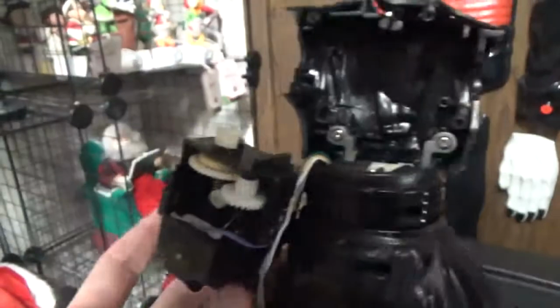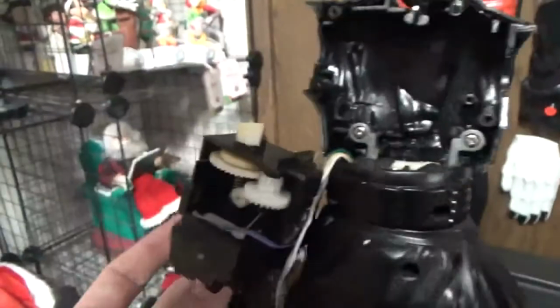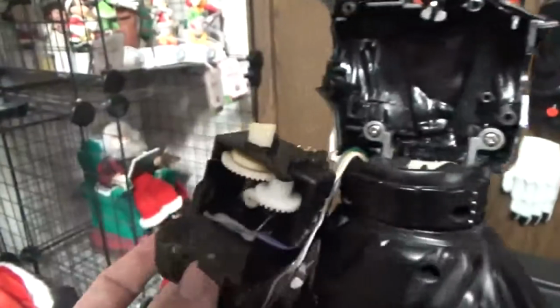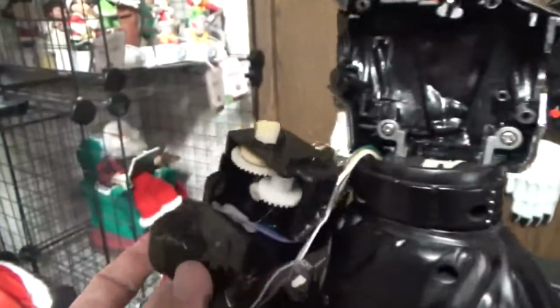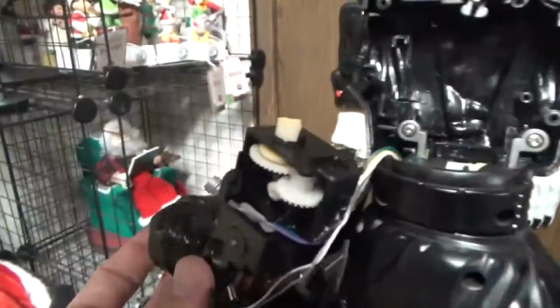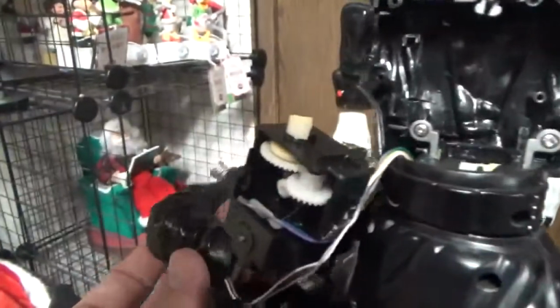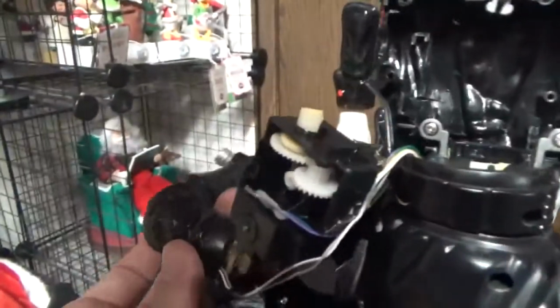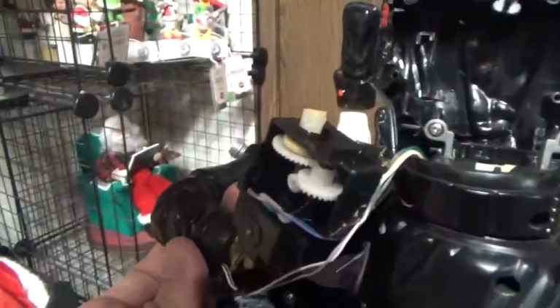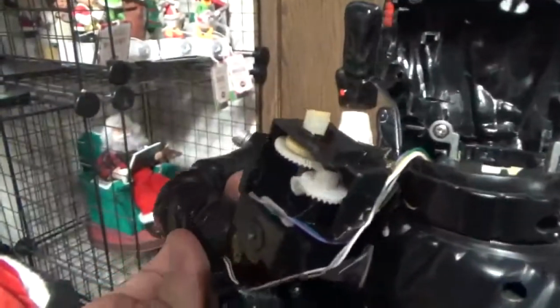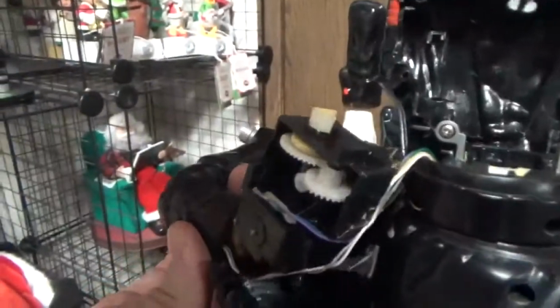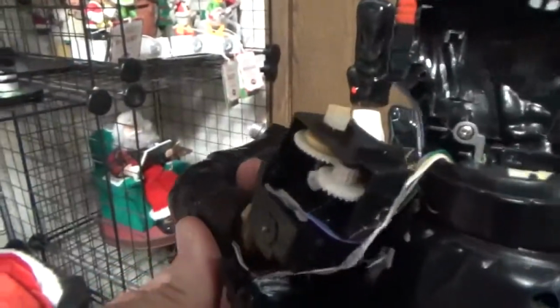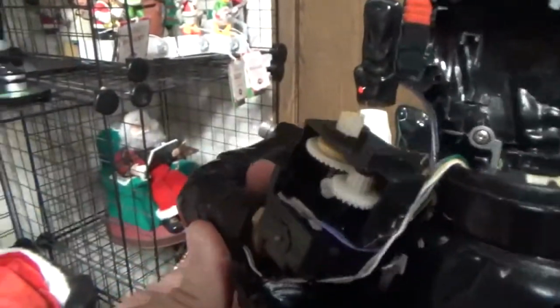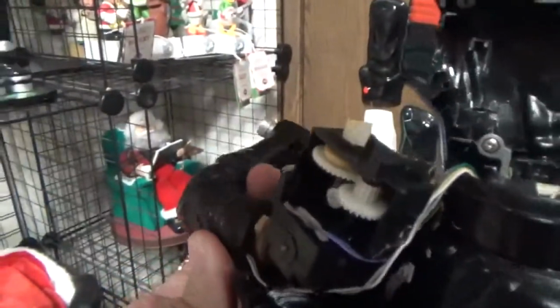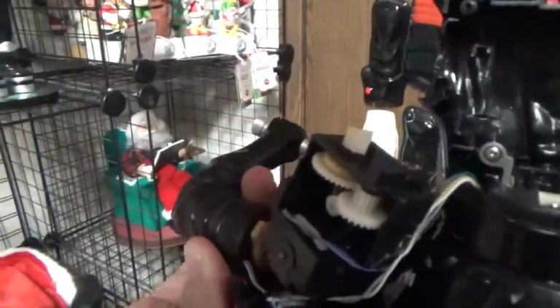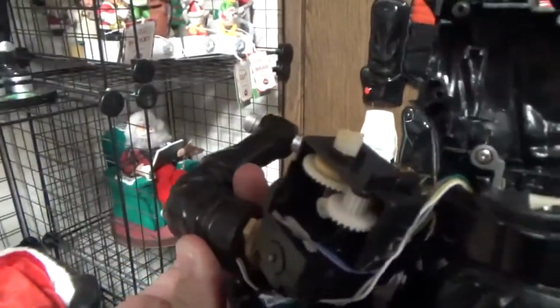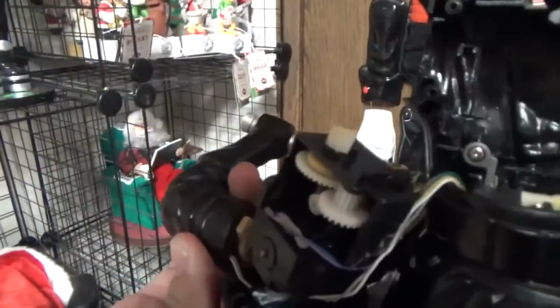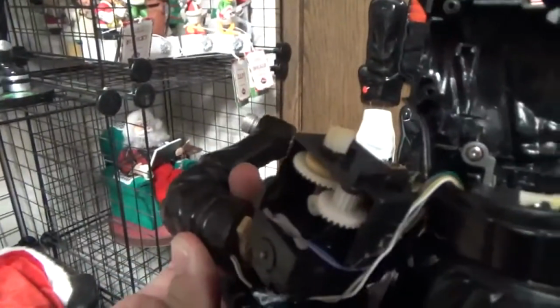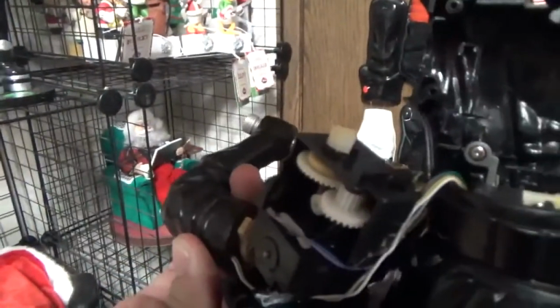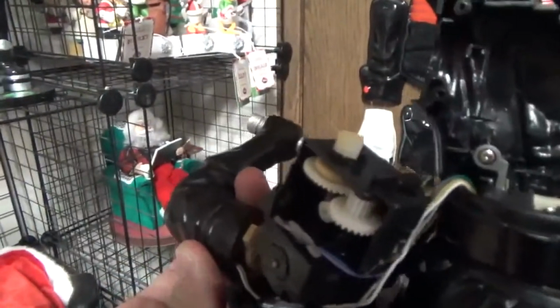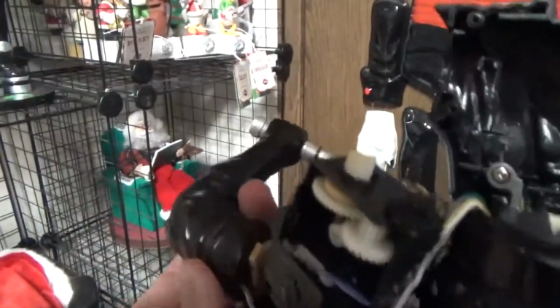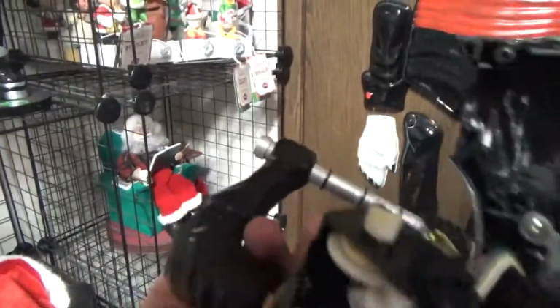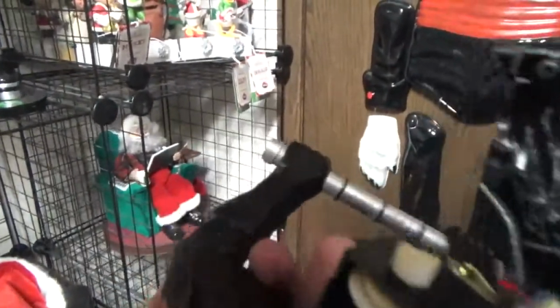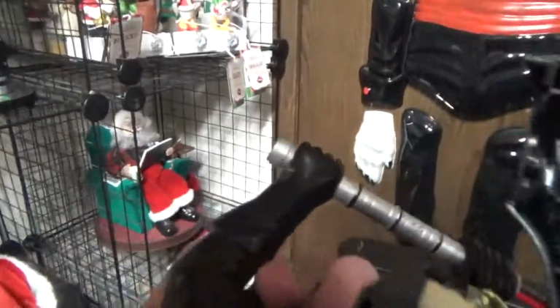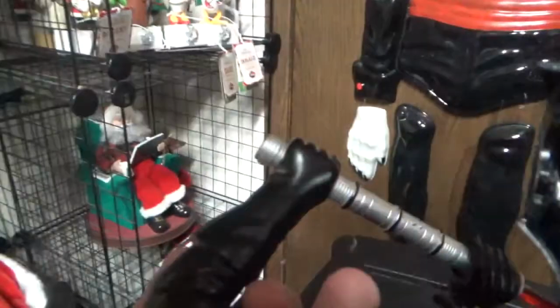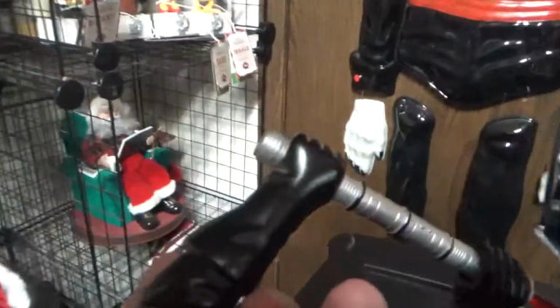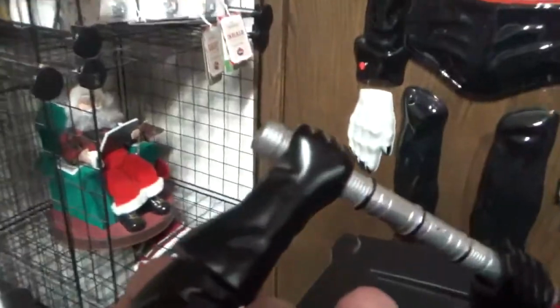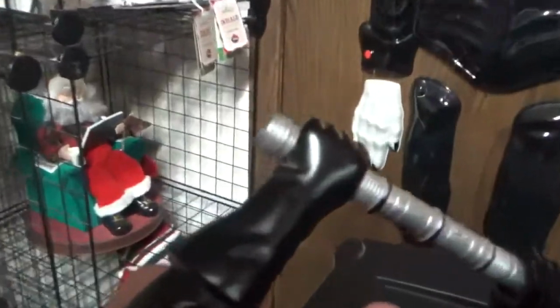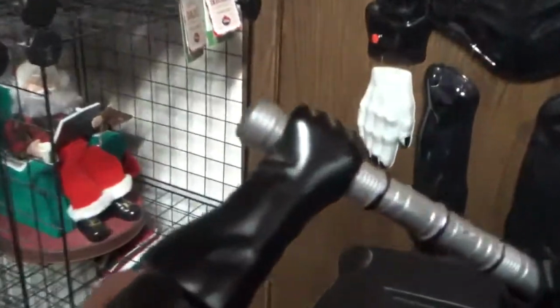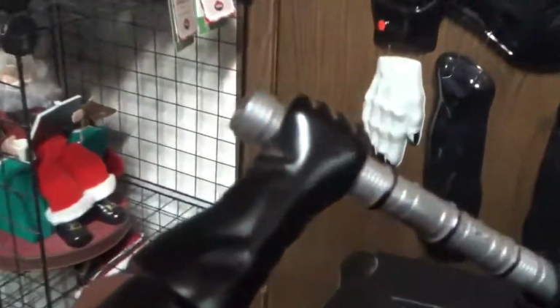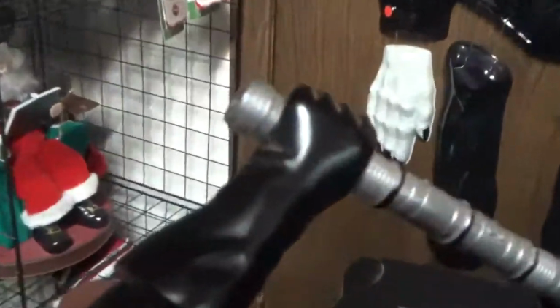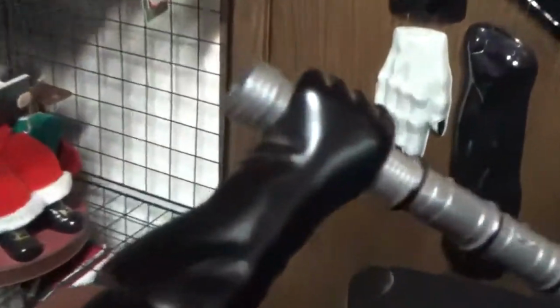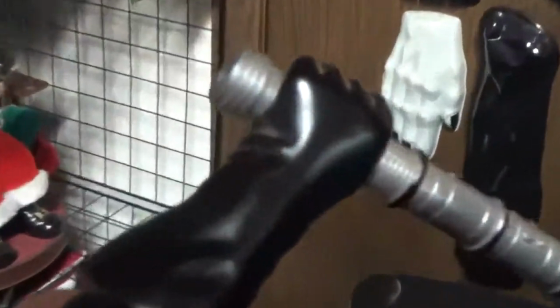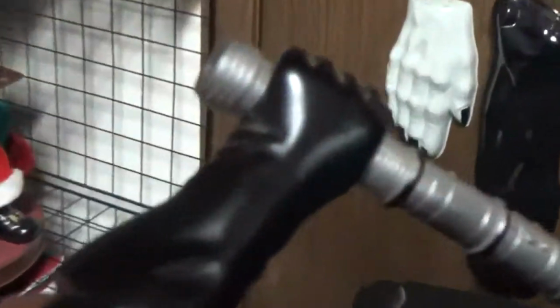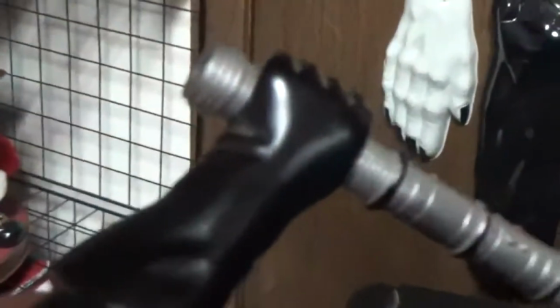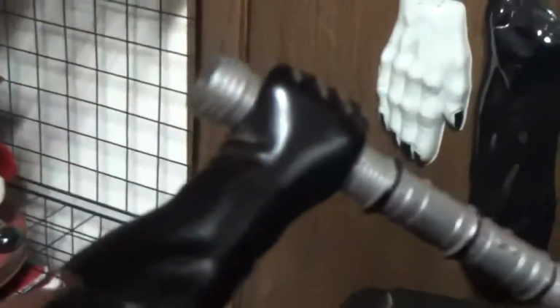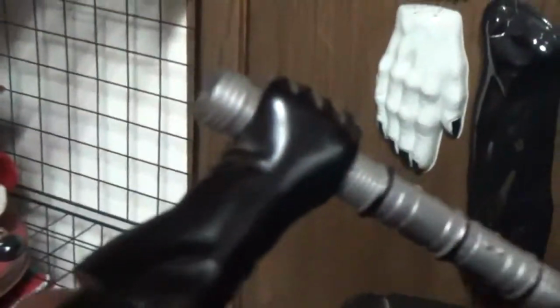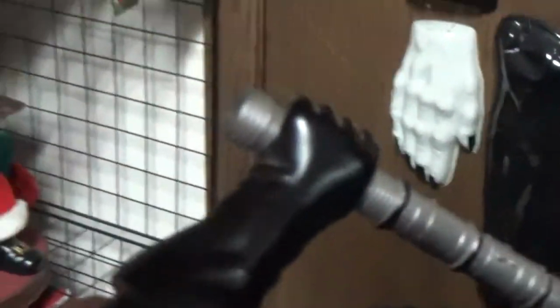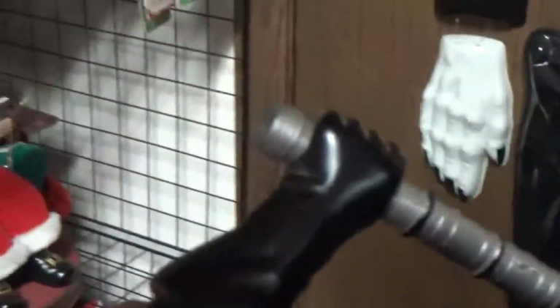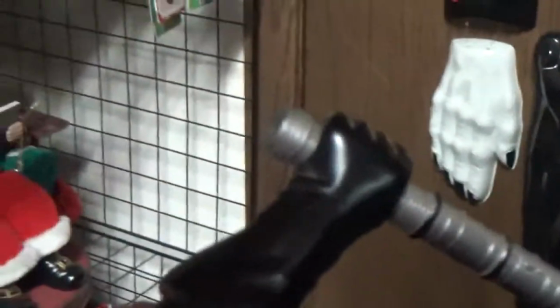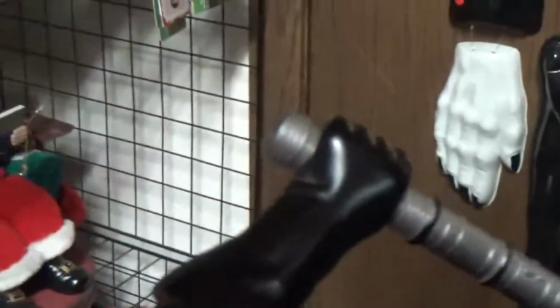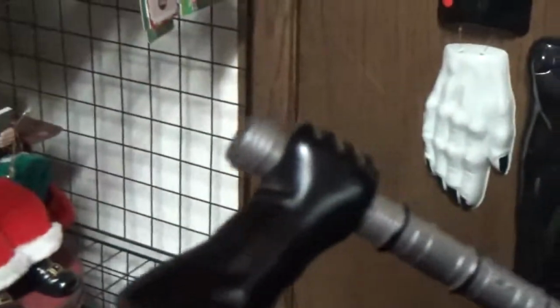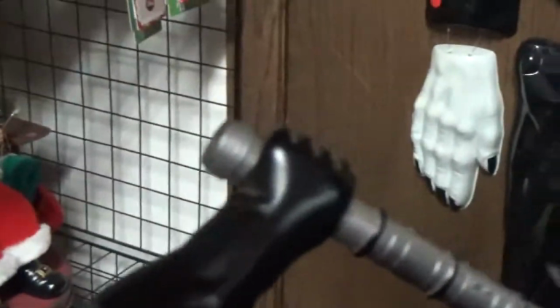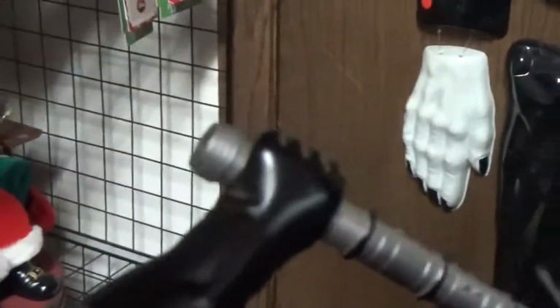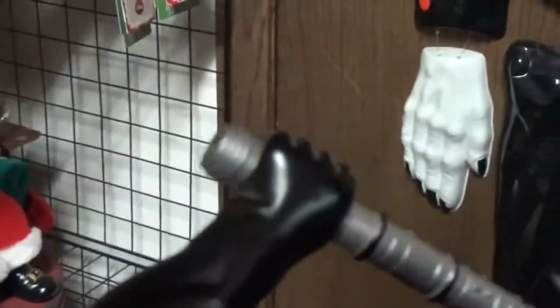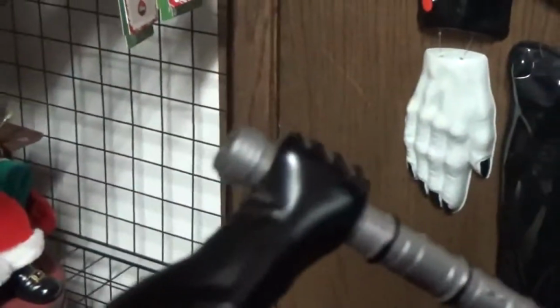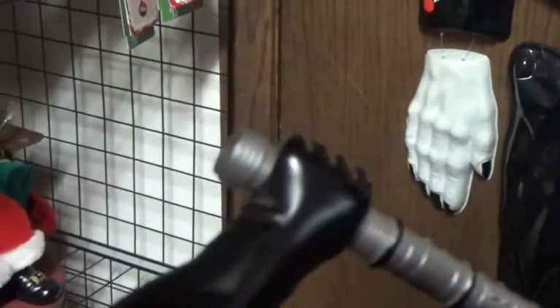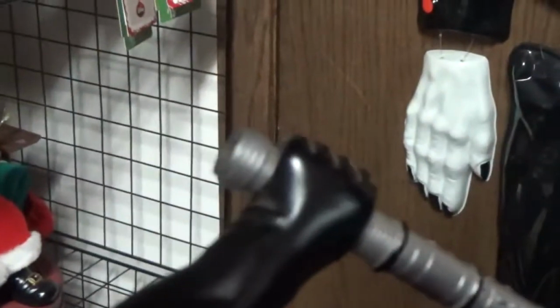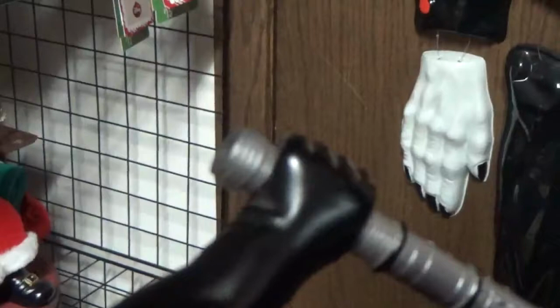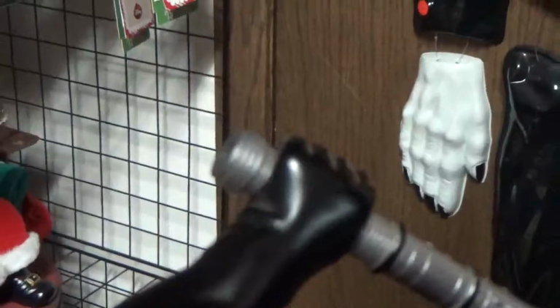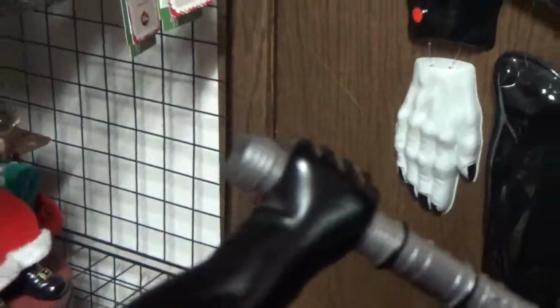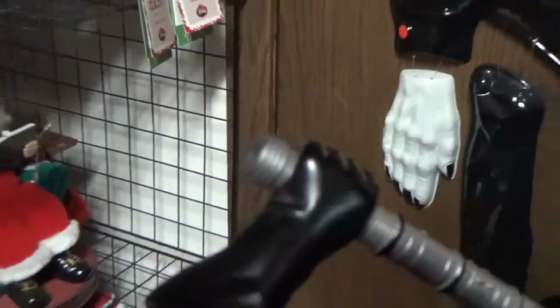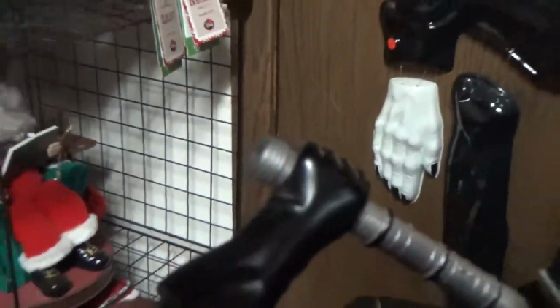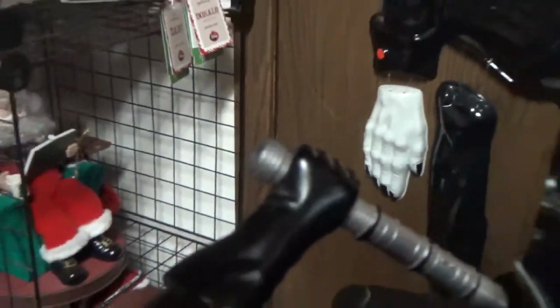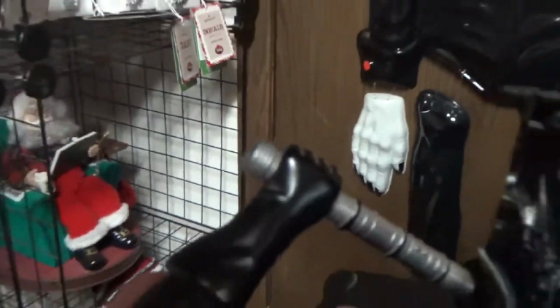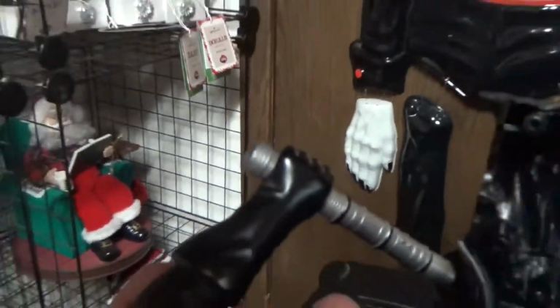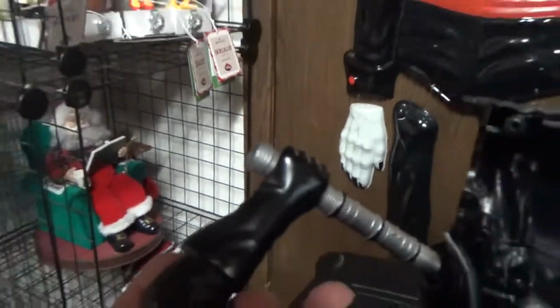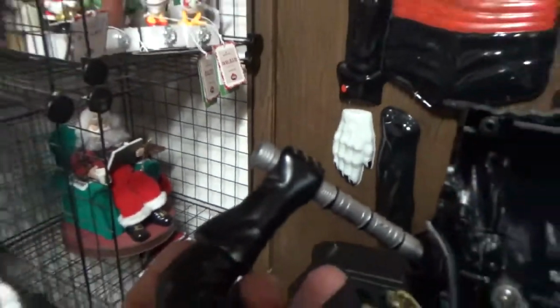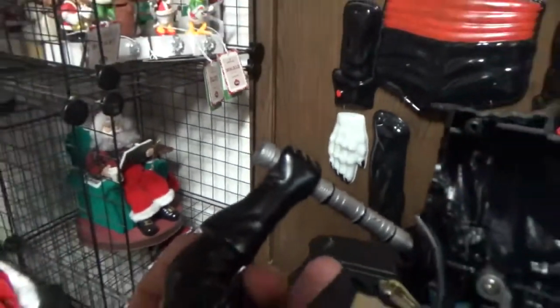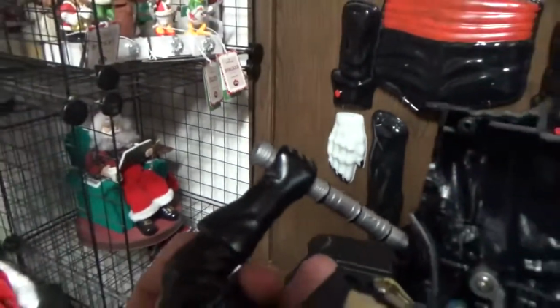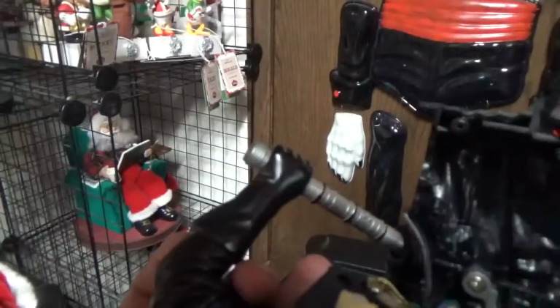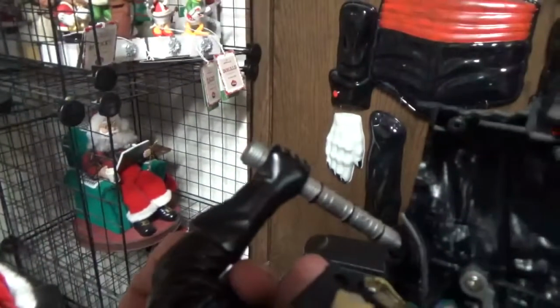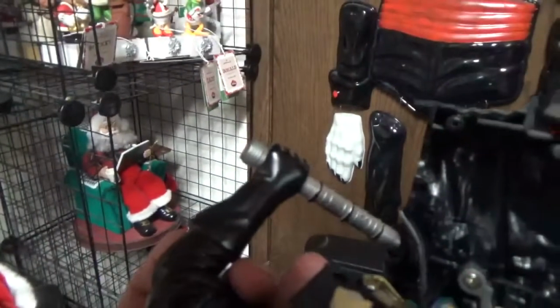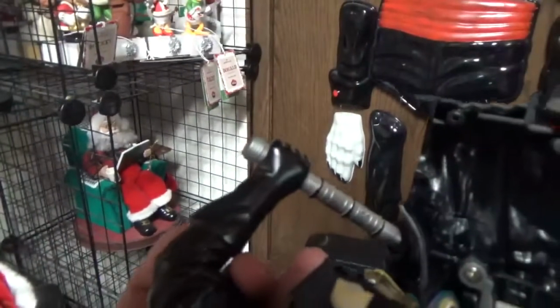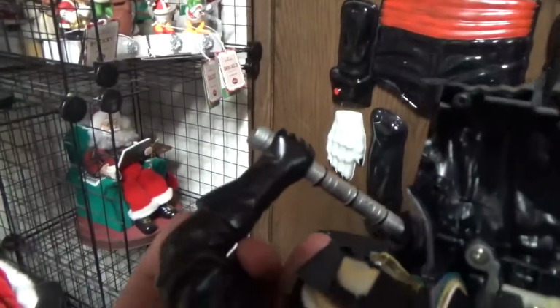That's what it looks like in his arms. There's a little motor in here with a rubber belt that spins the saber out.